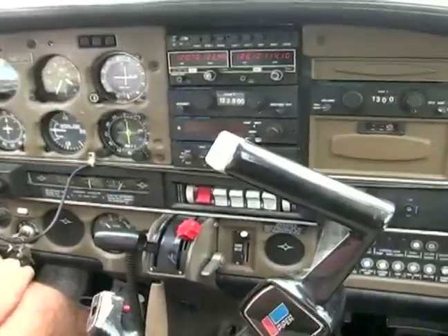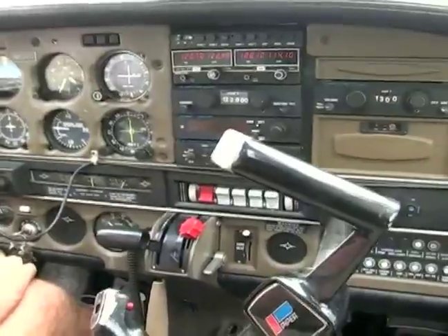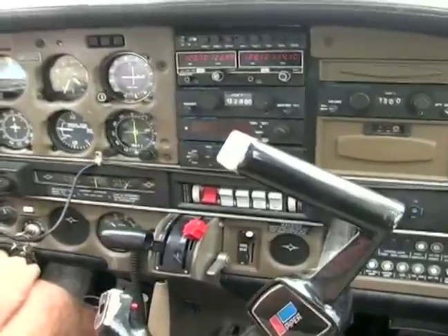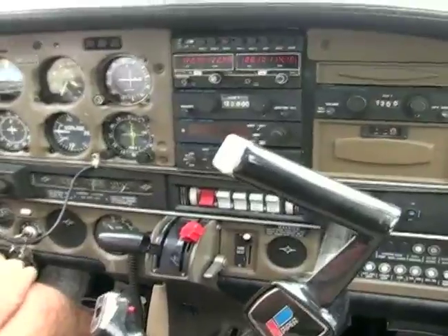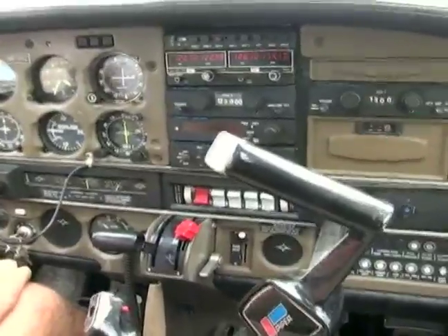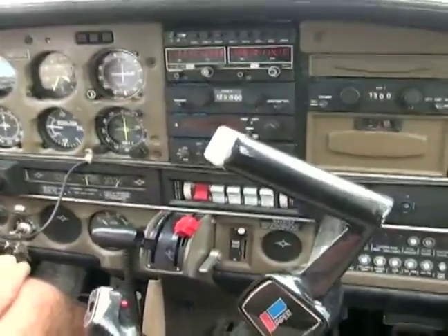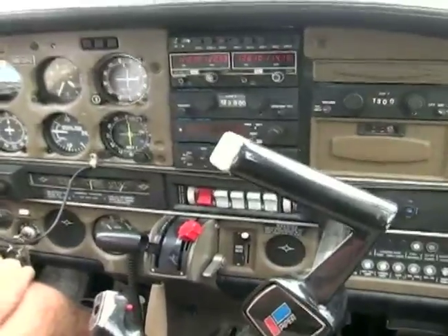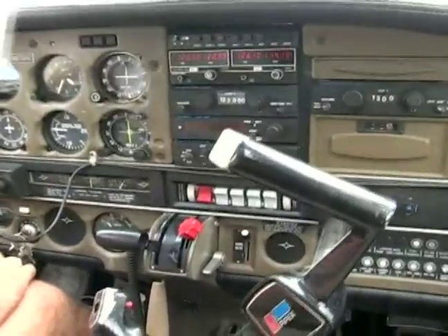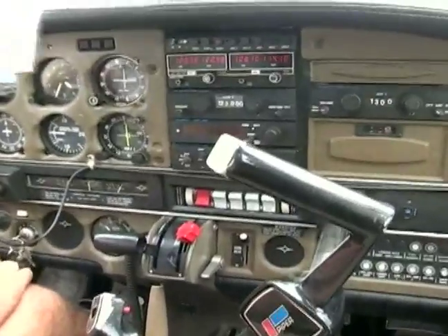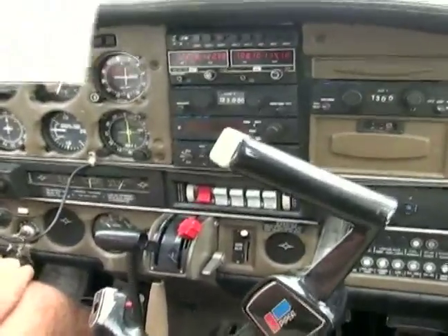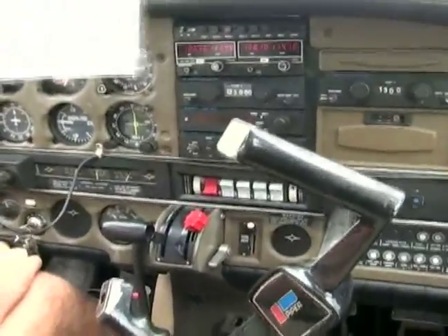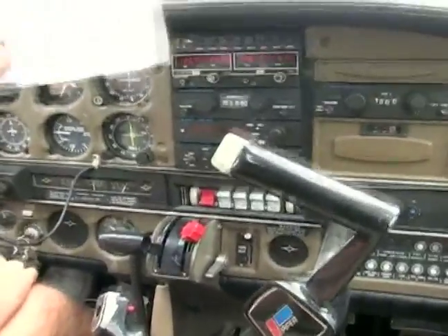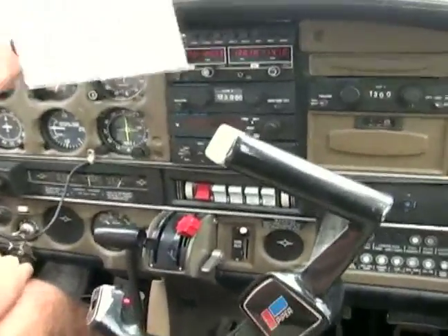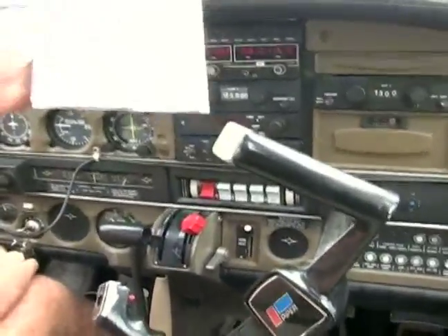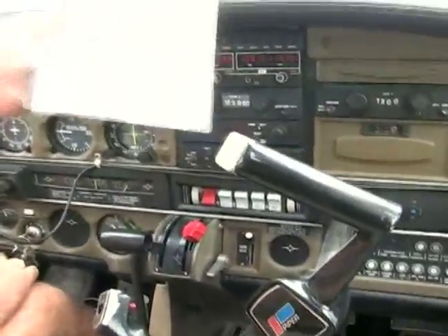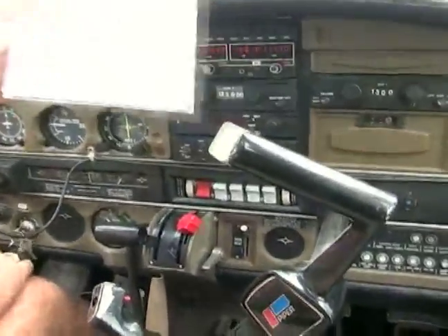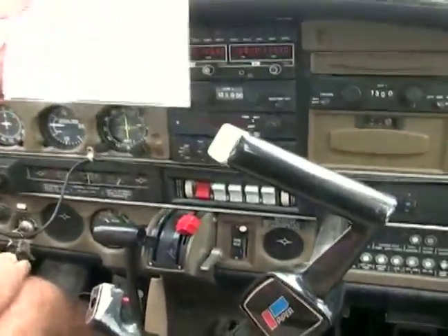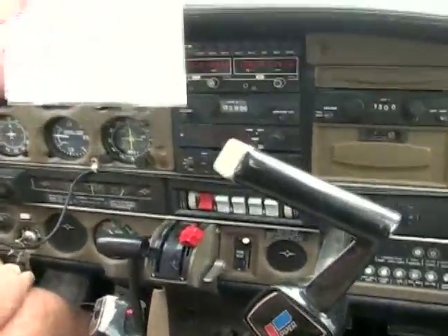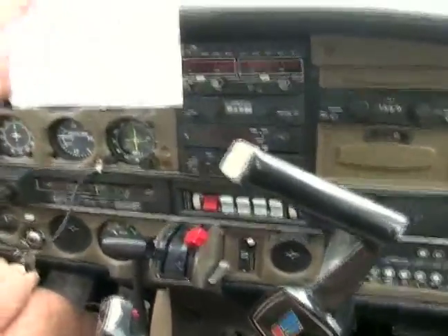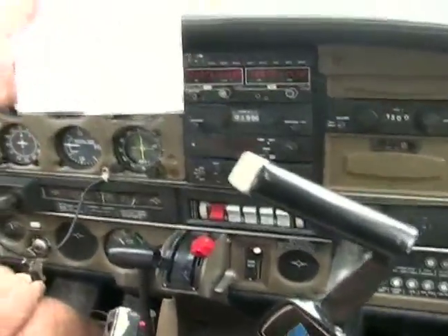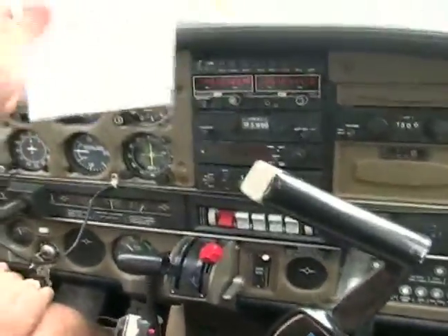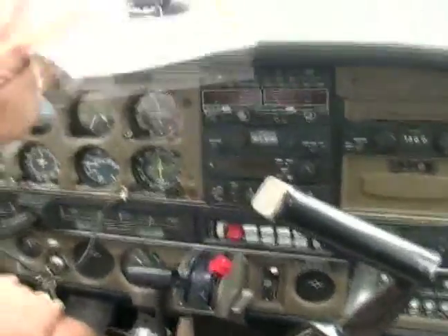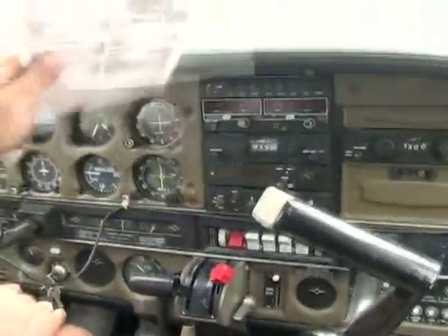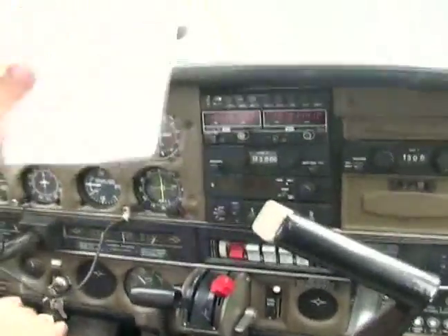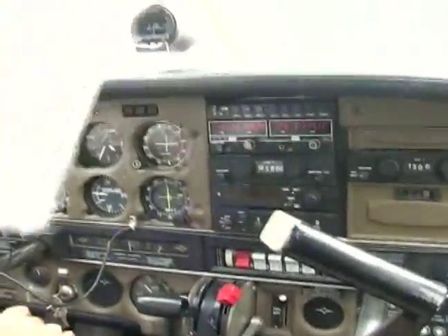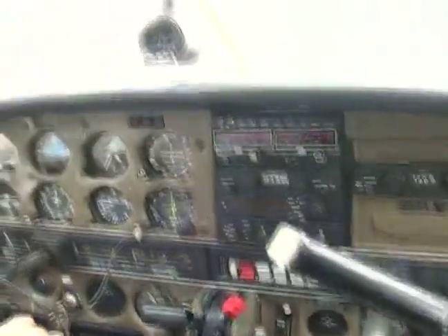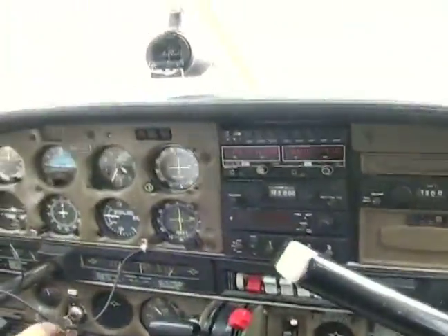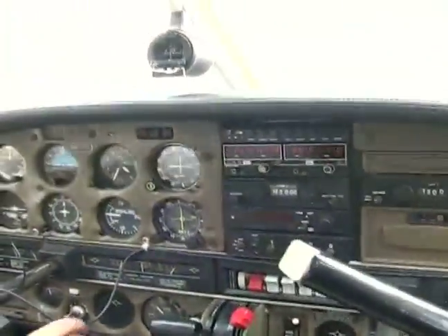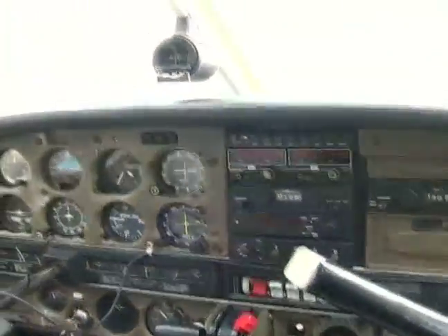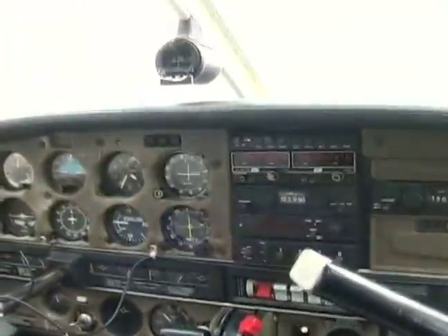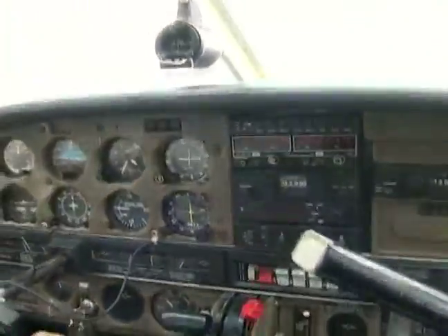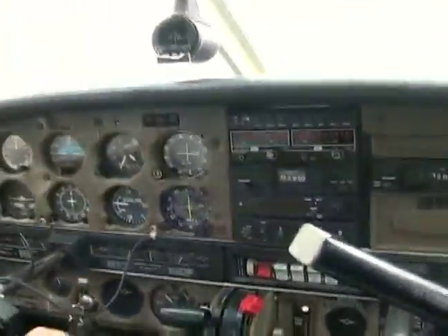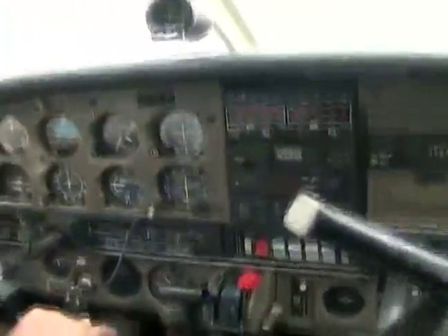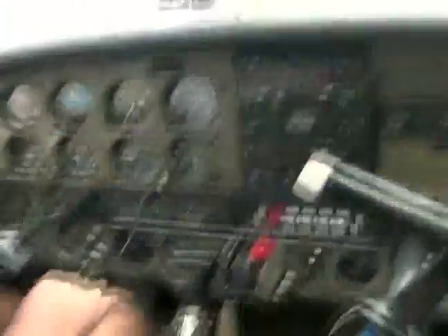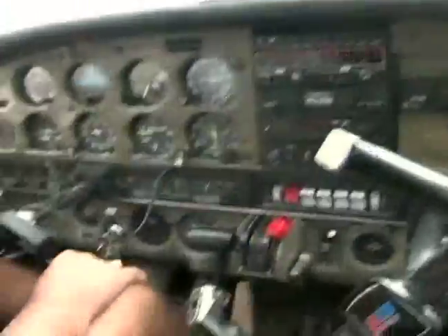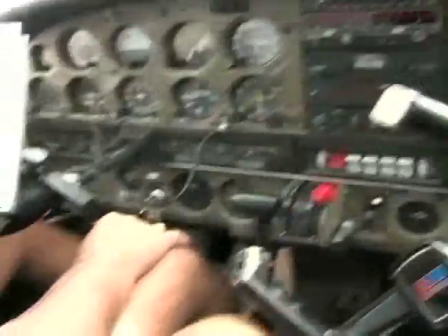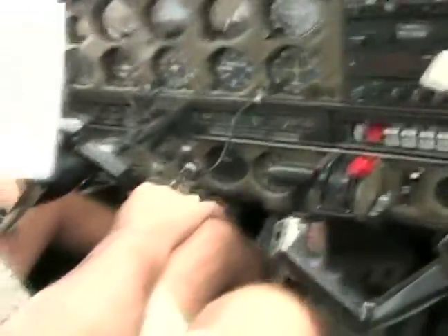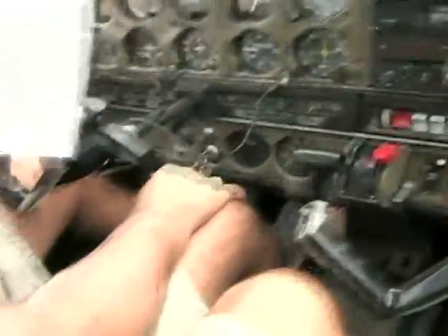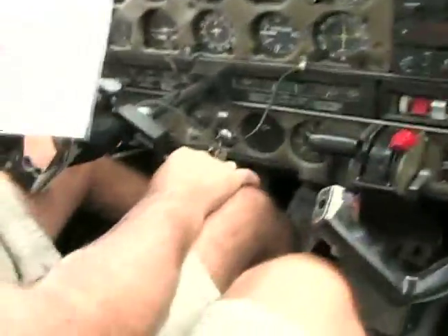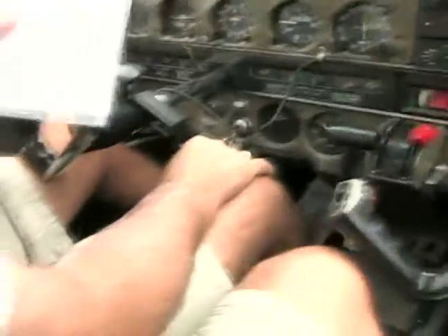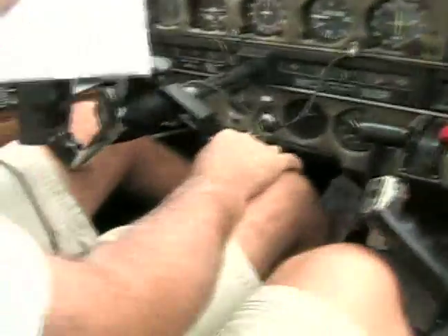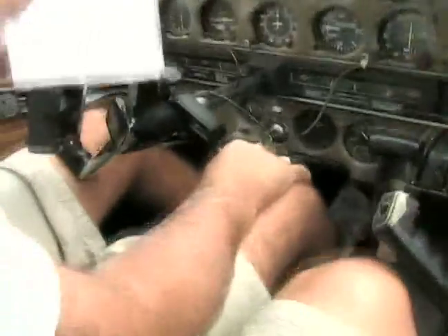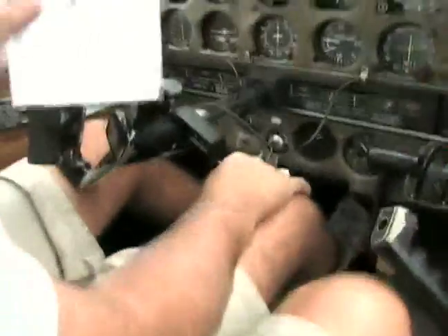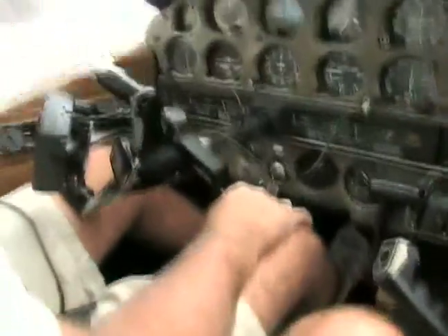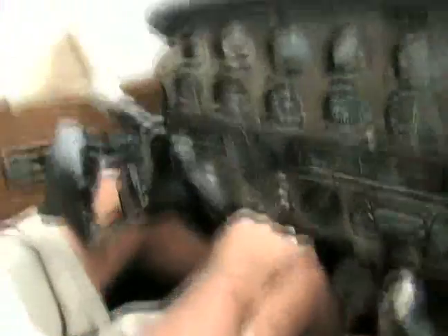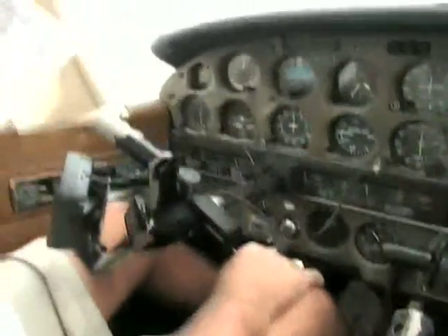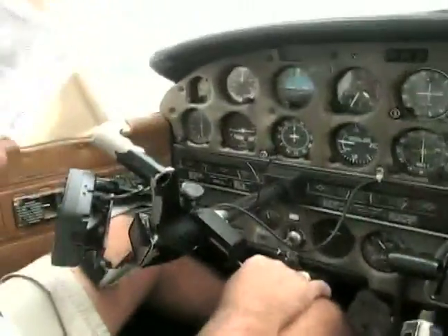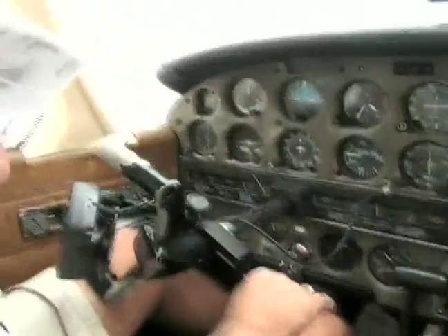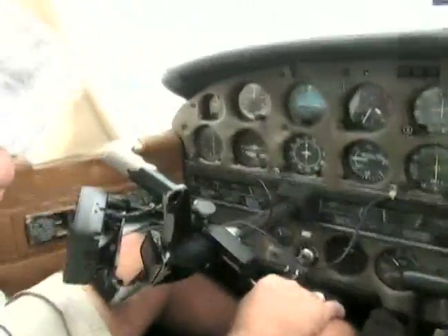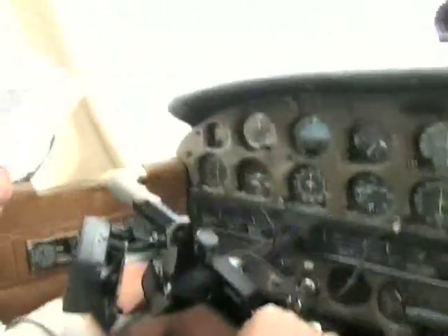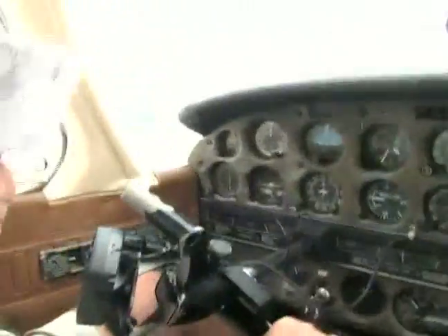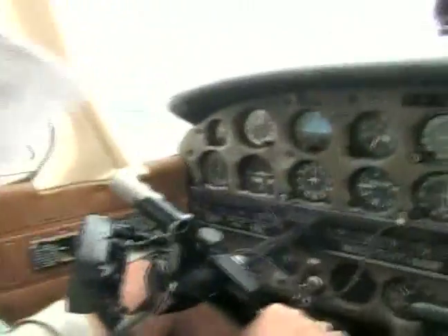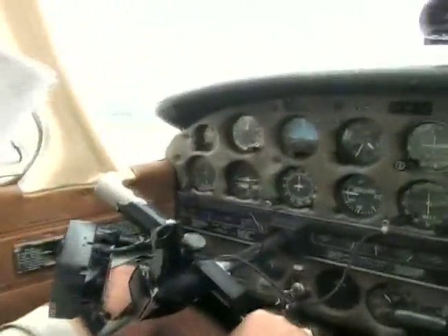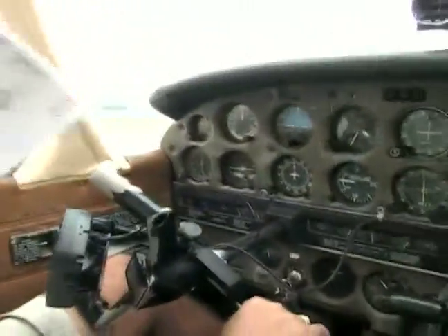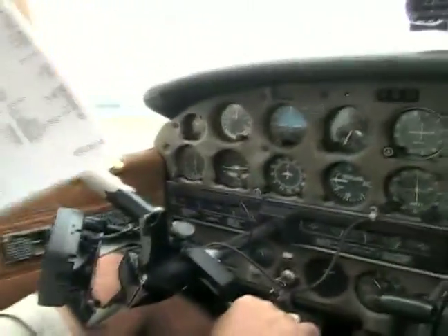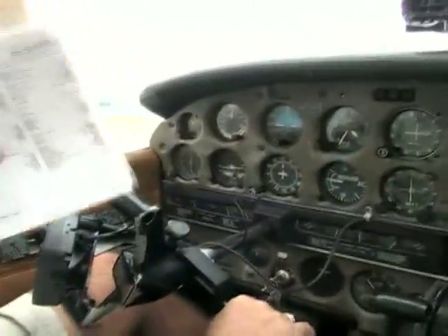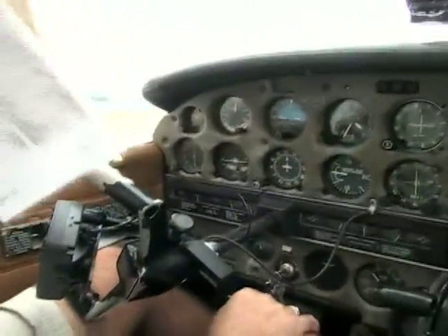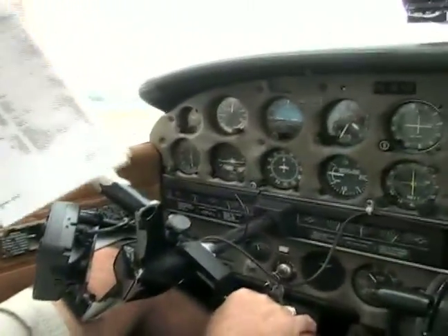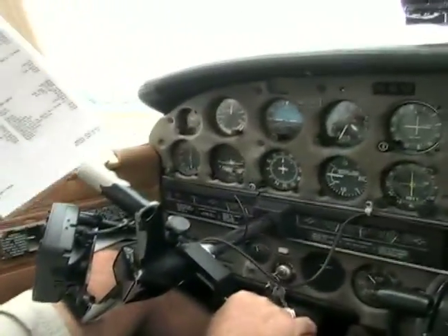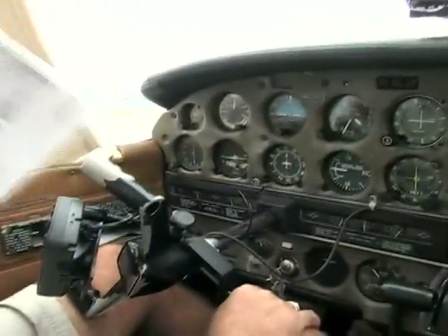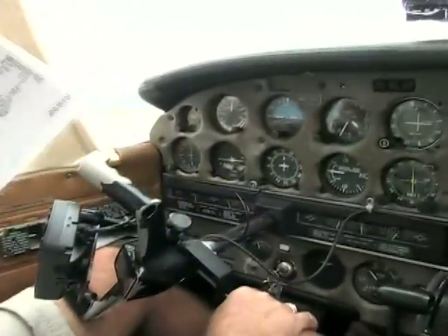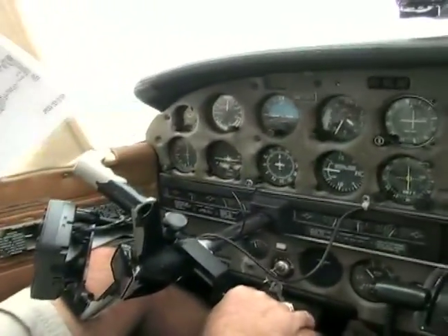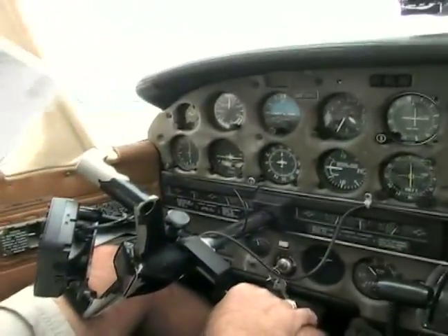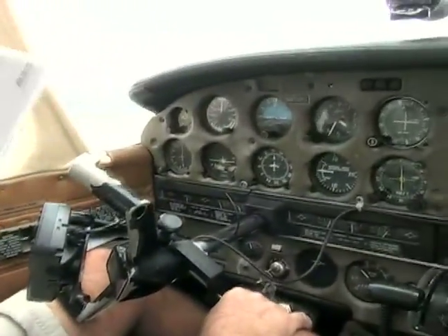If you notice, I've got my checklist in my hand. You never fly an airplane without a checklist.